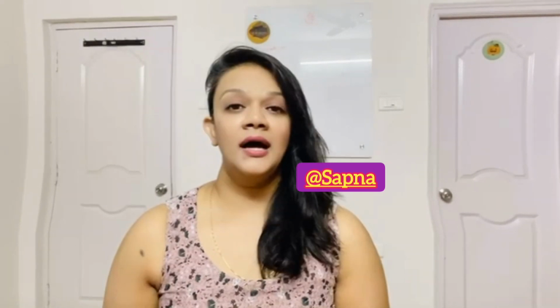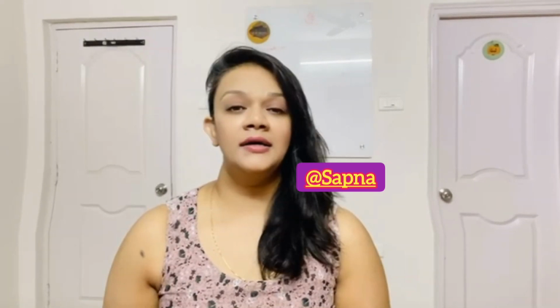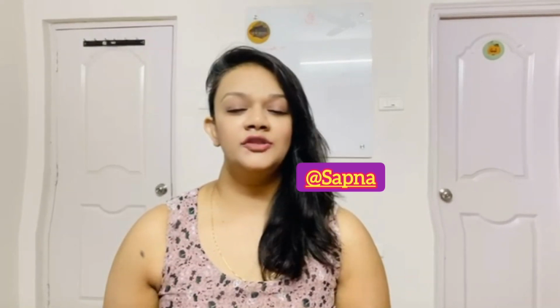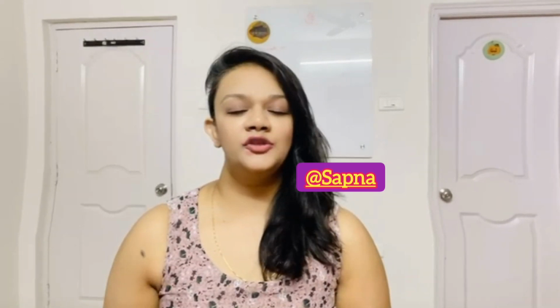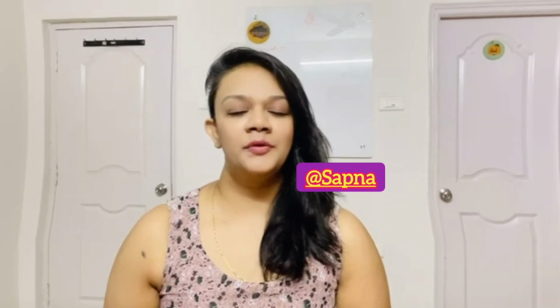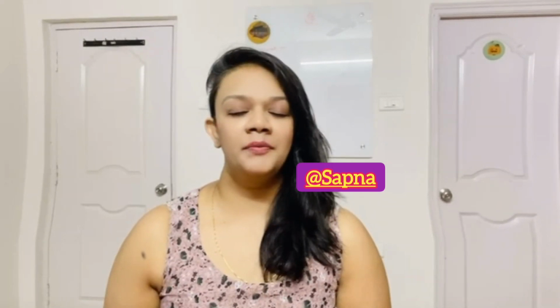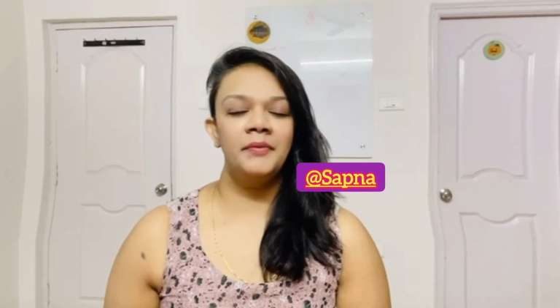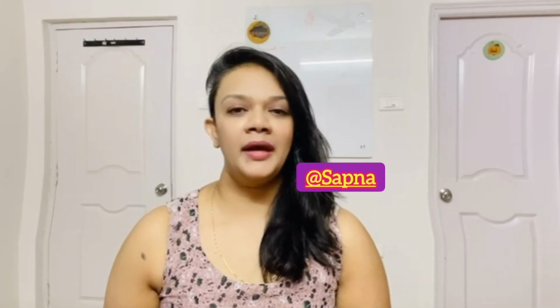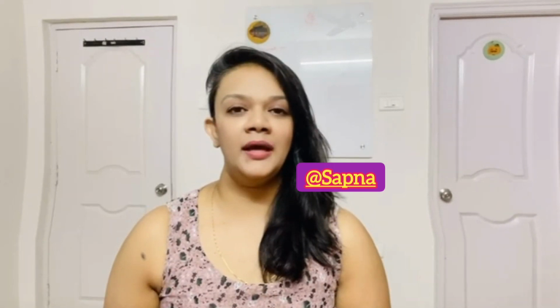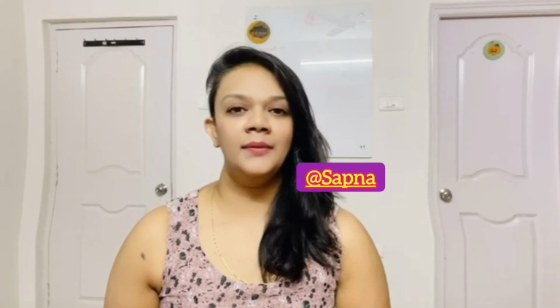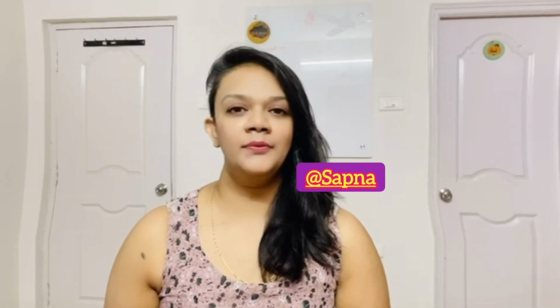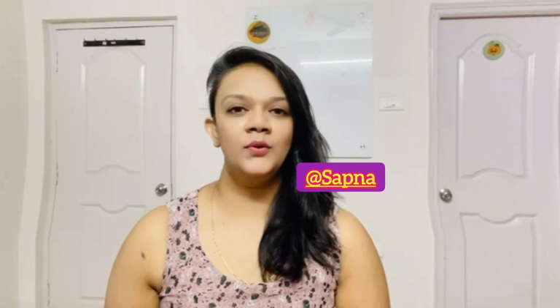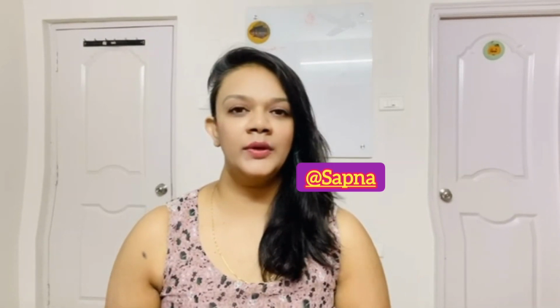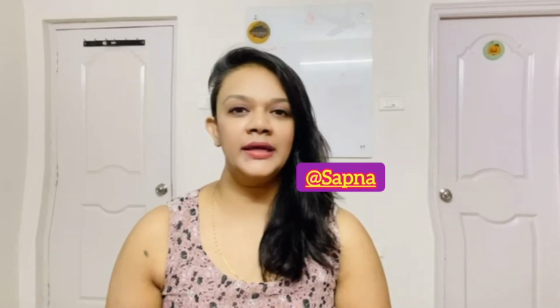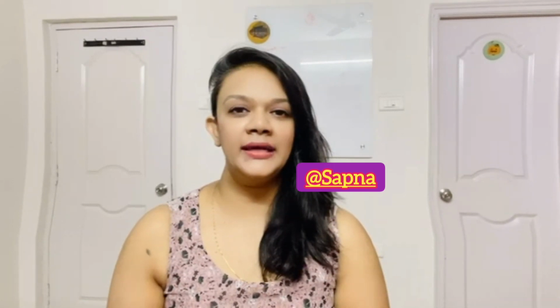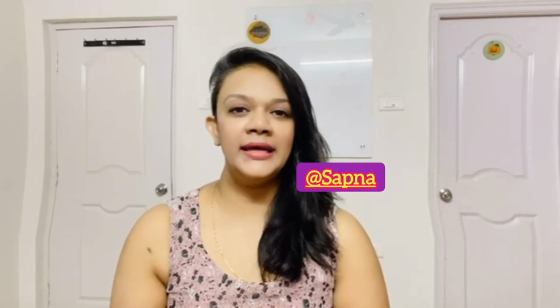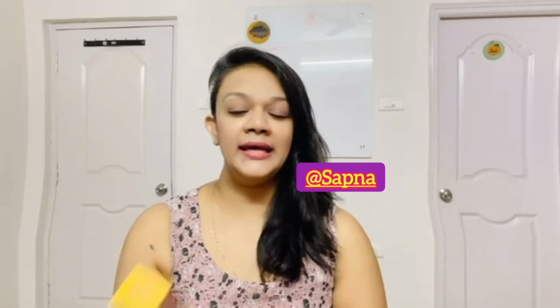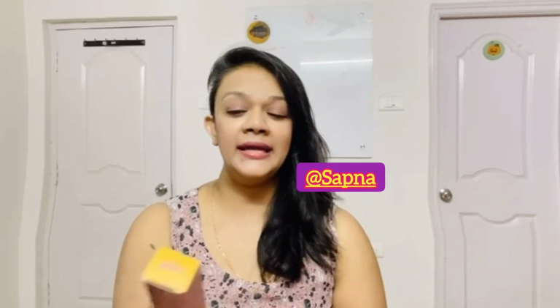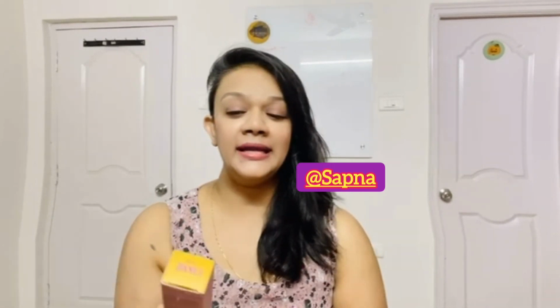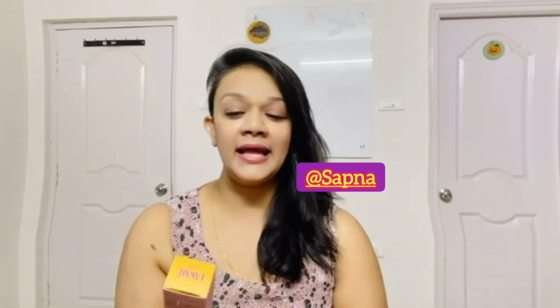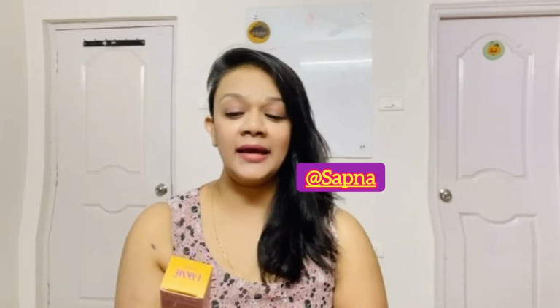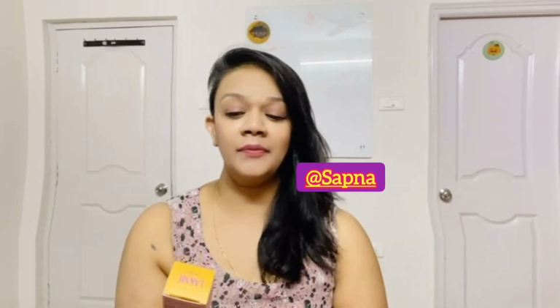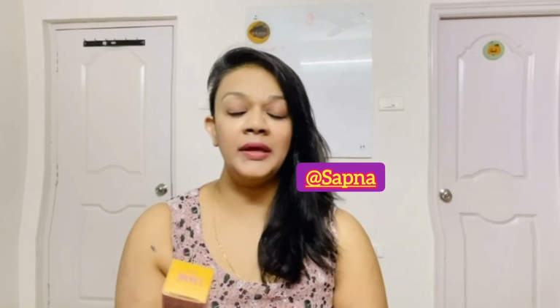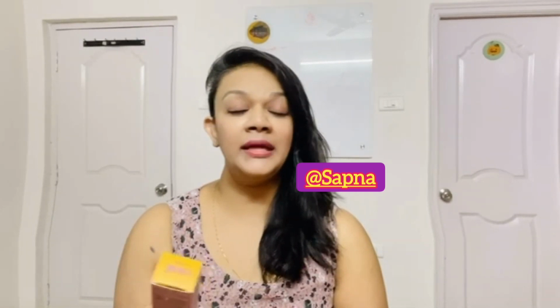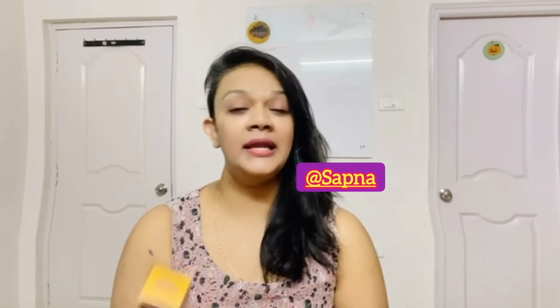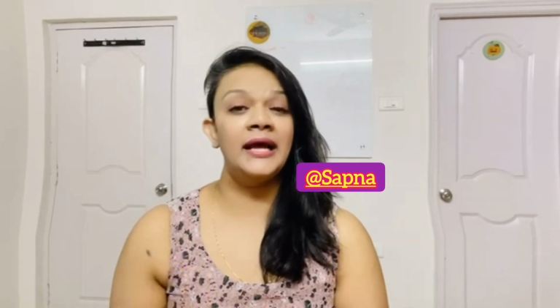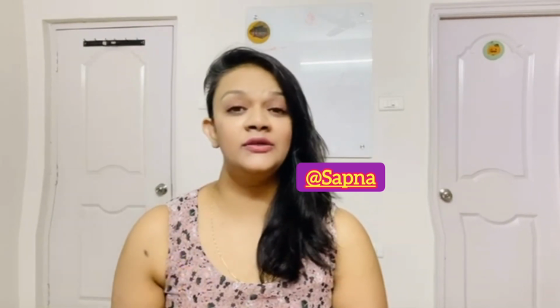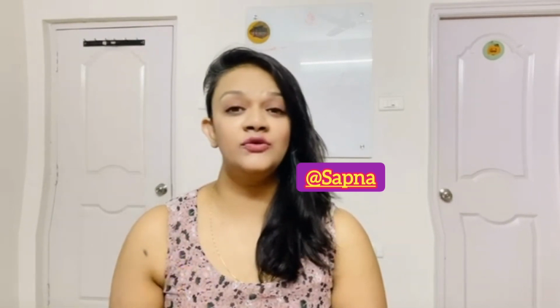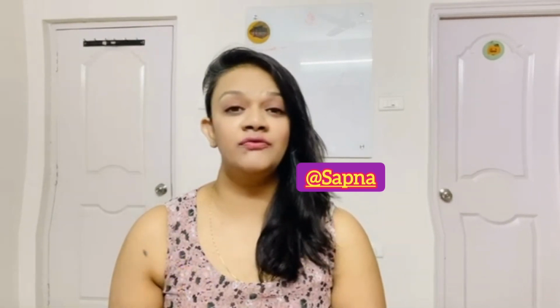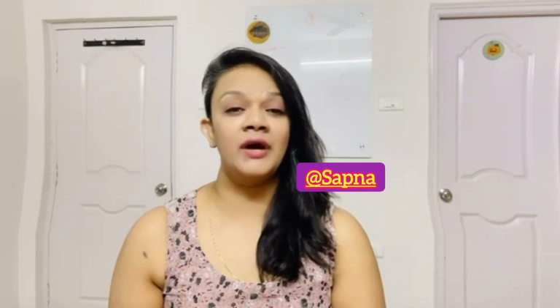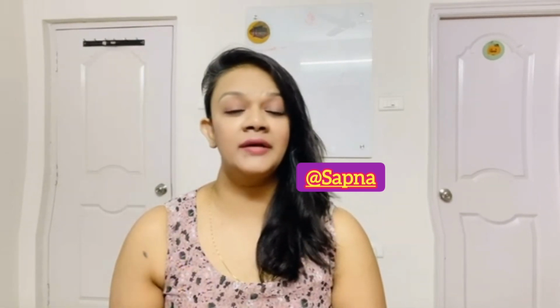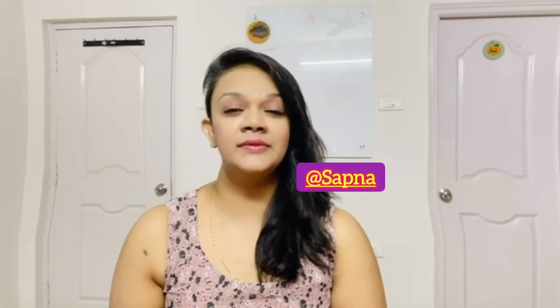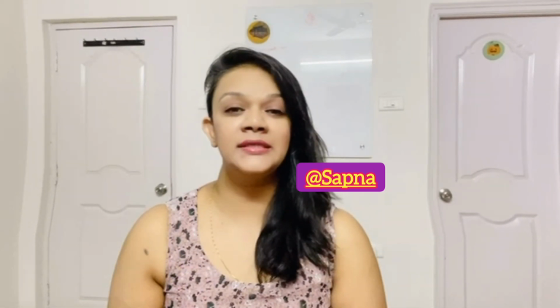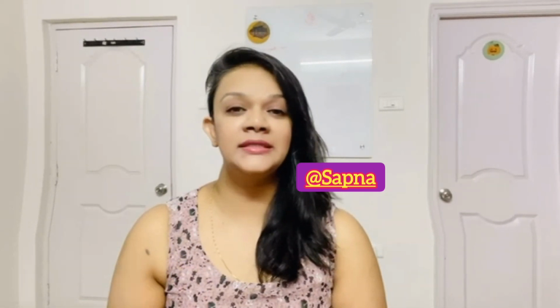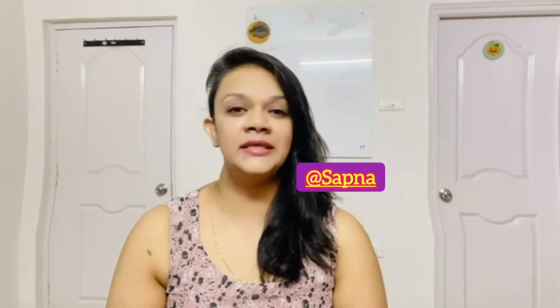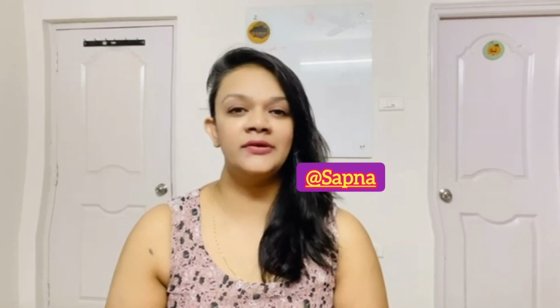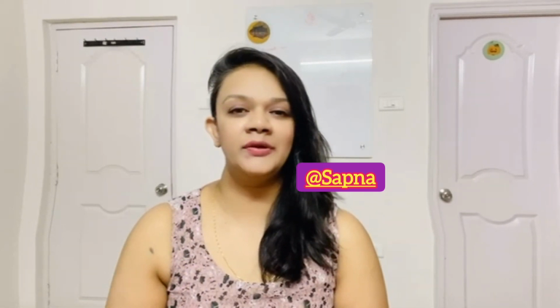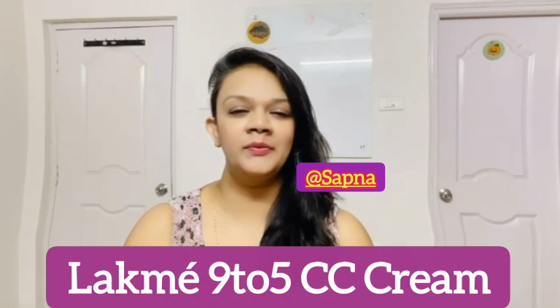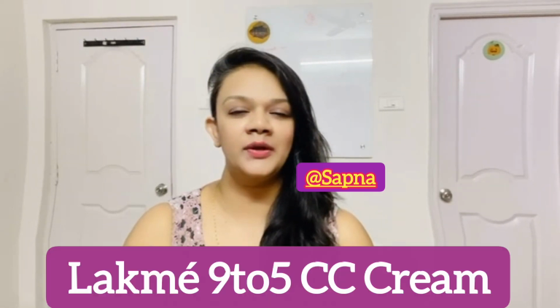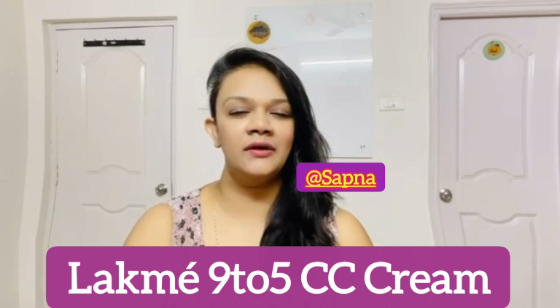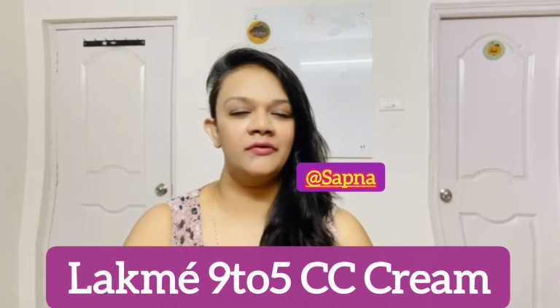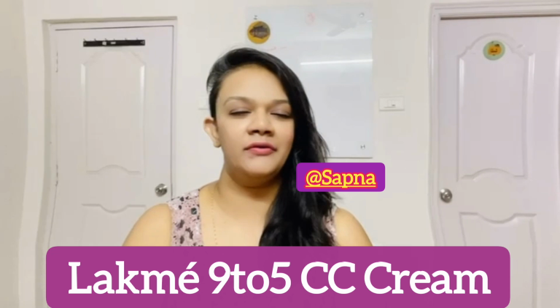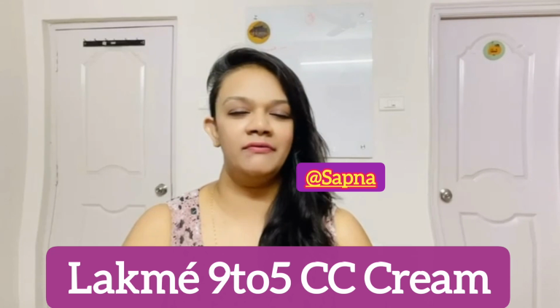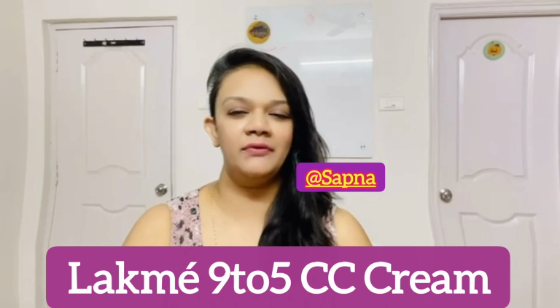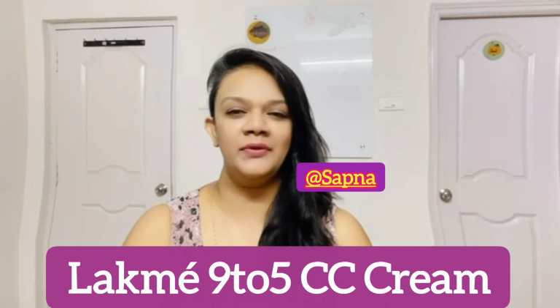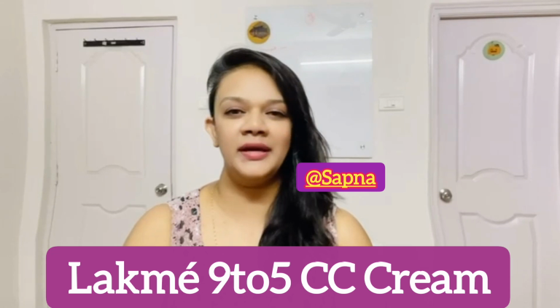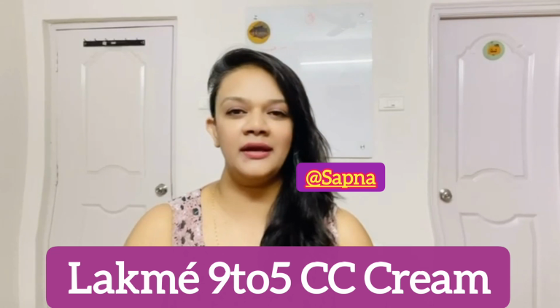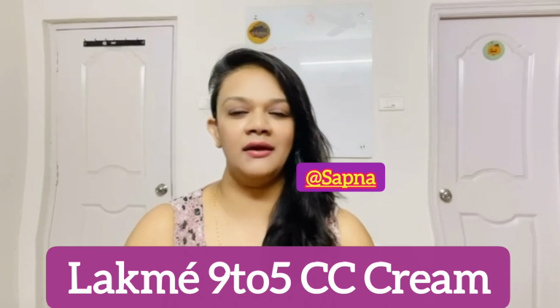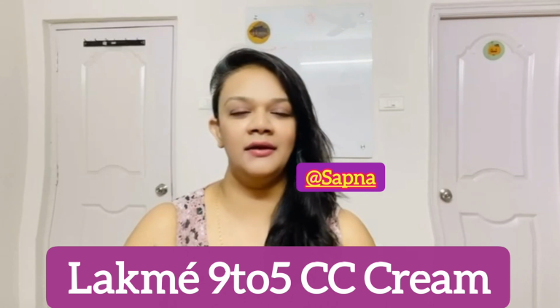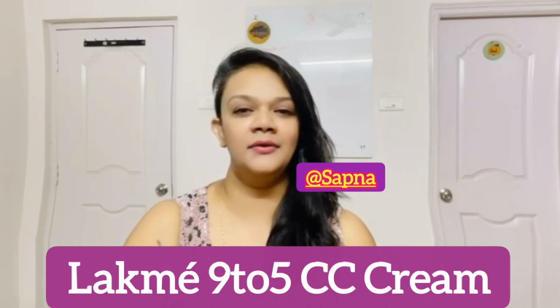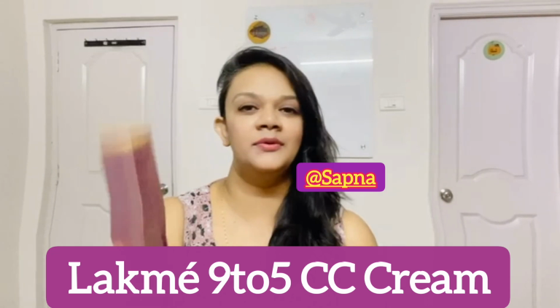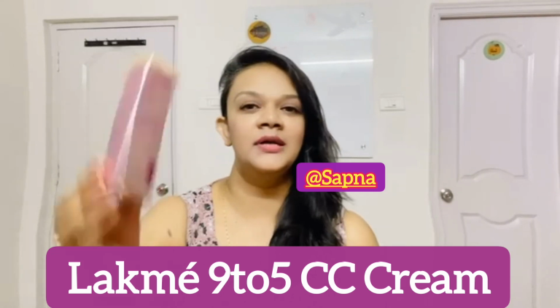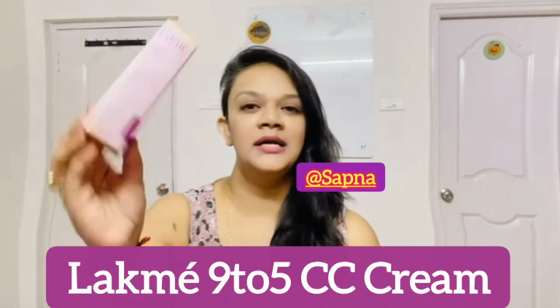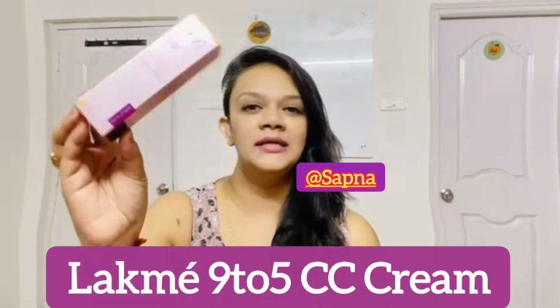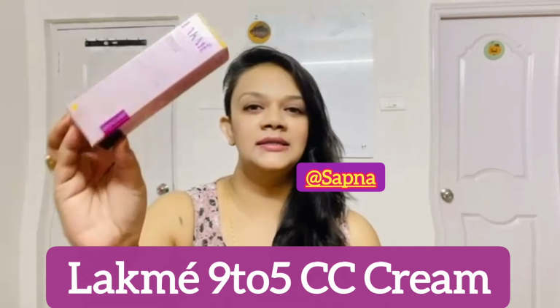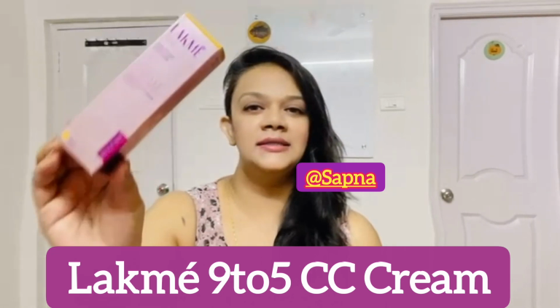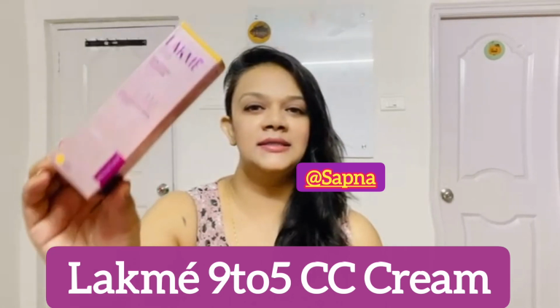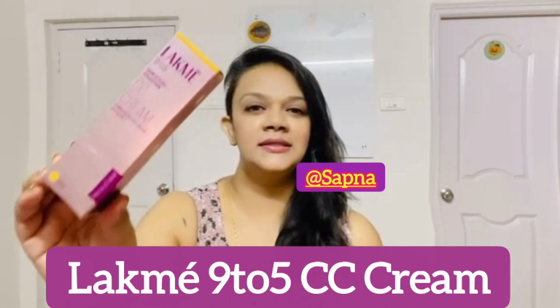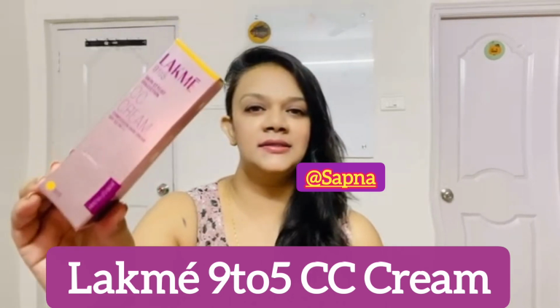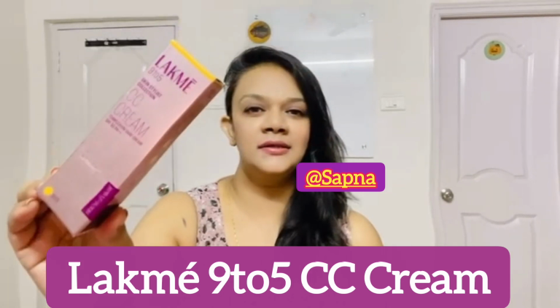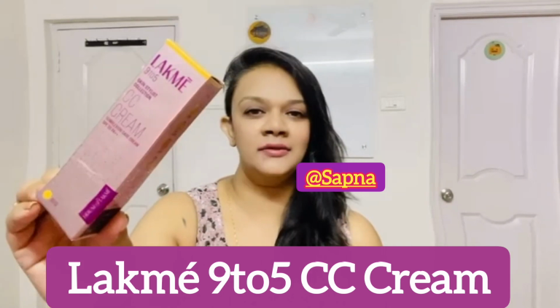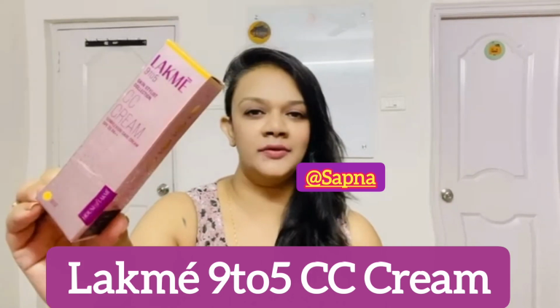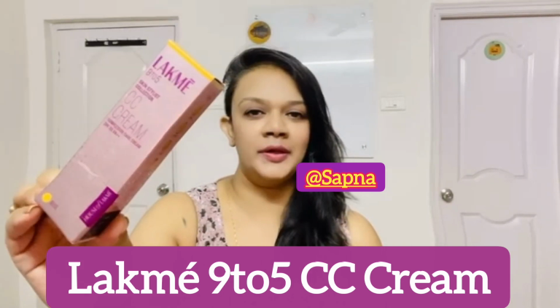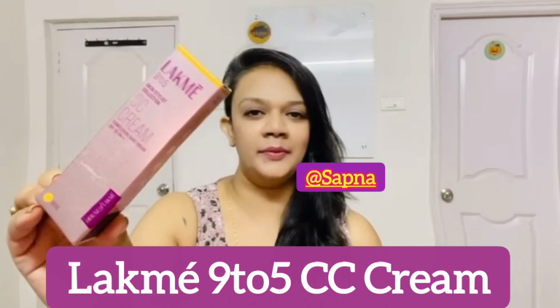Today I am coming to you for a Black Mate 9-5 CC cream review. This is the cream.